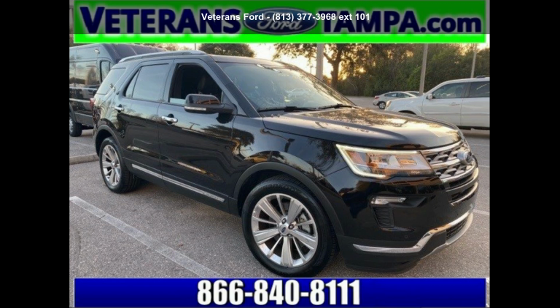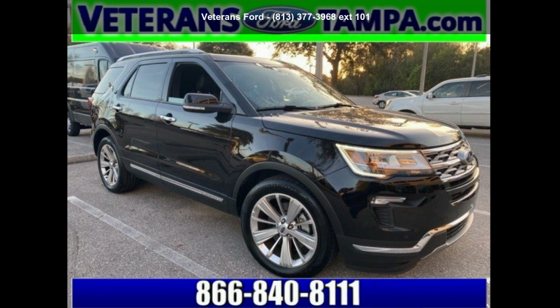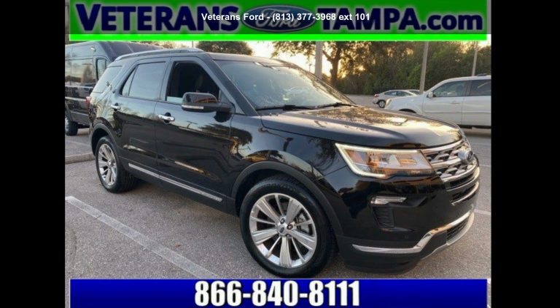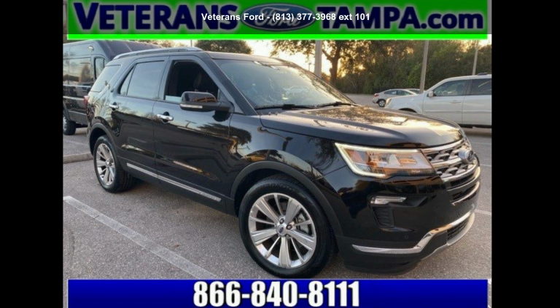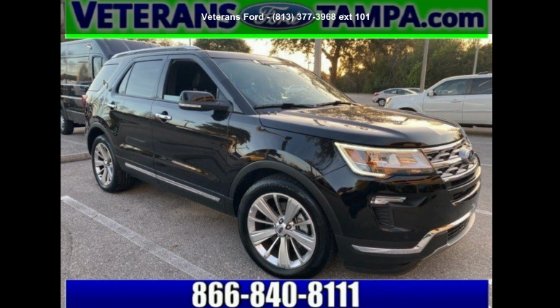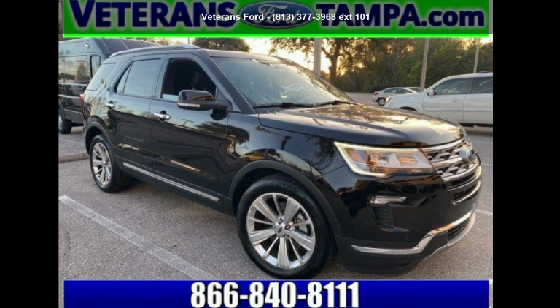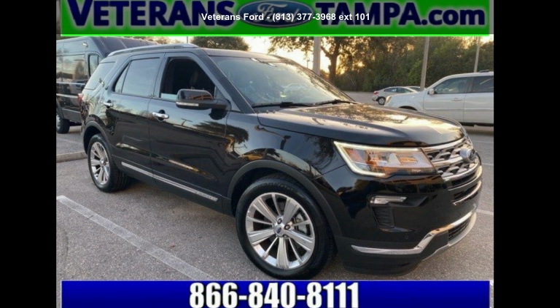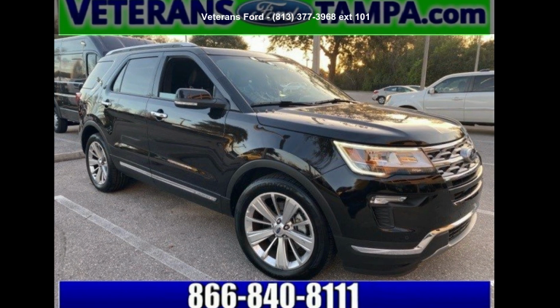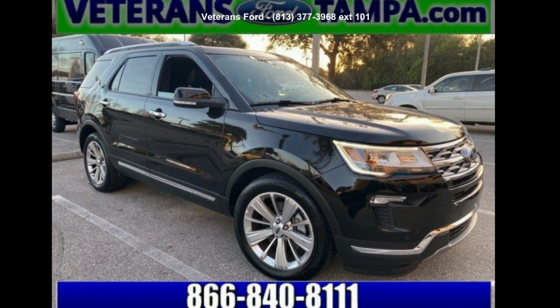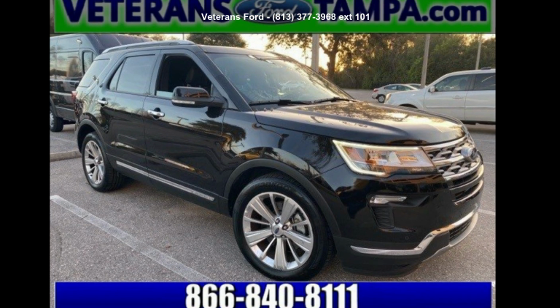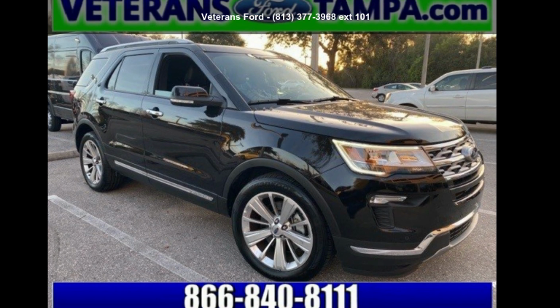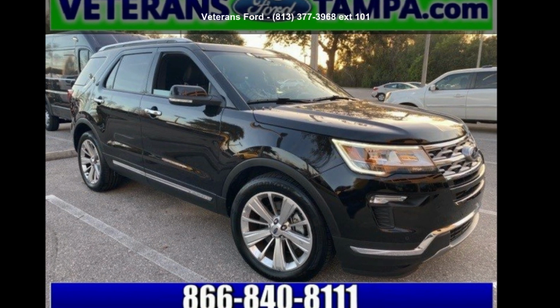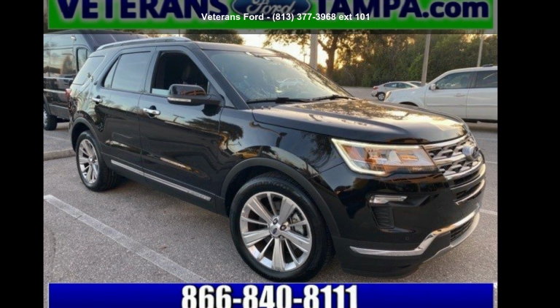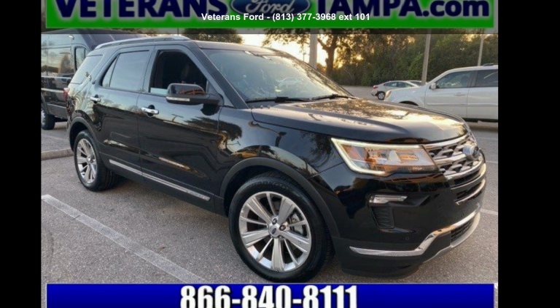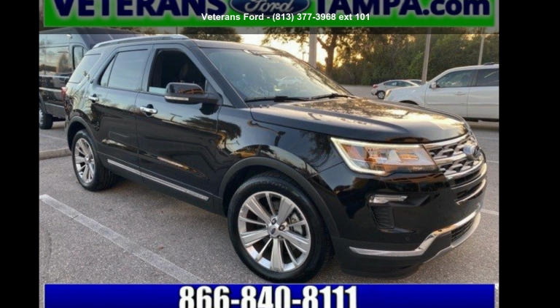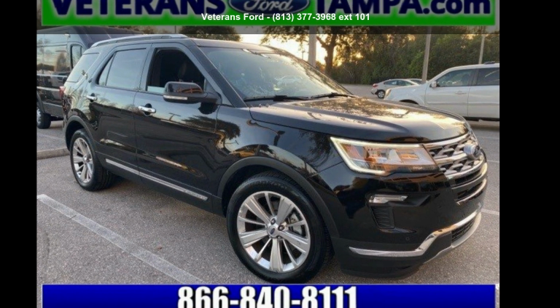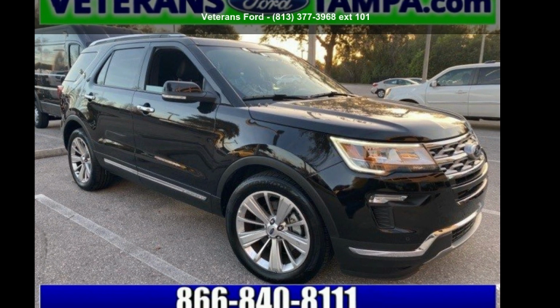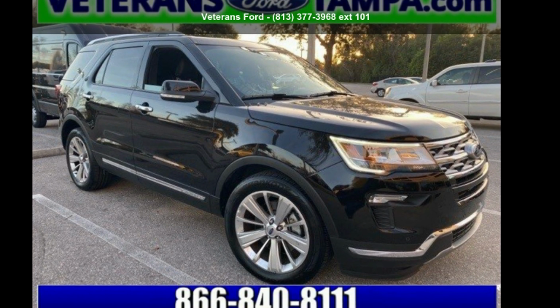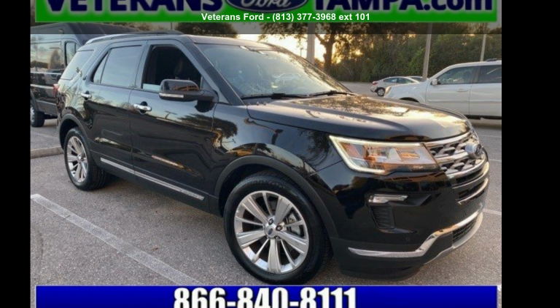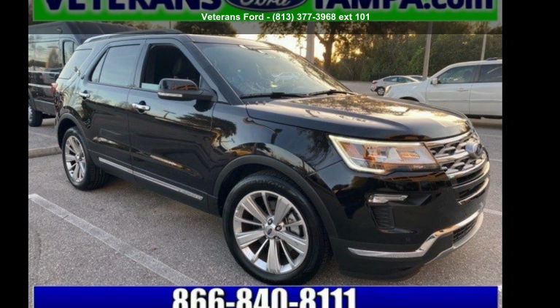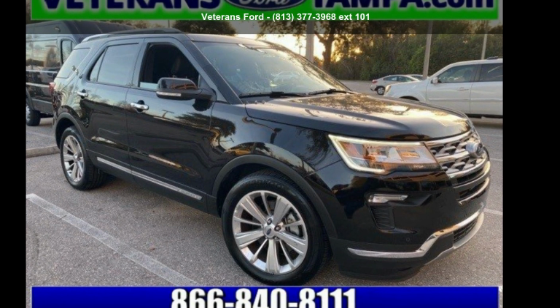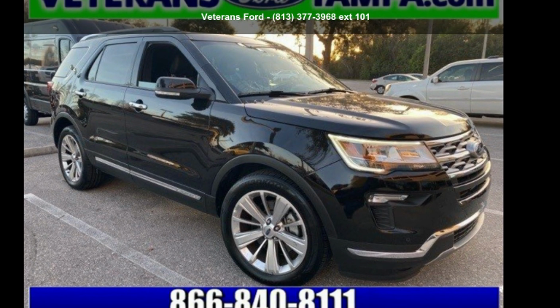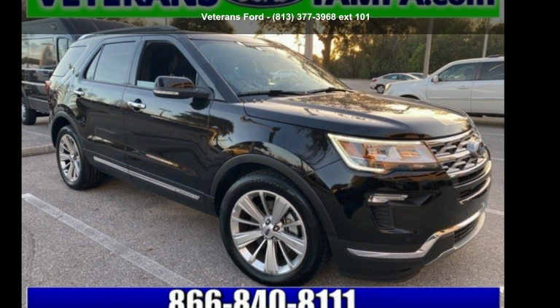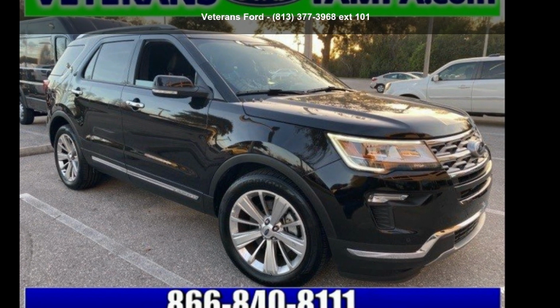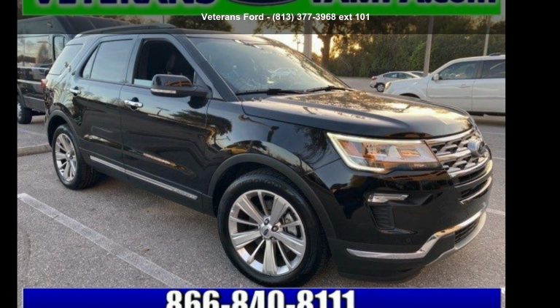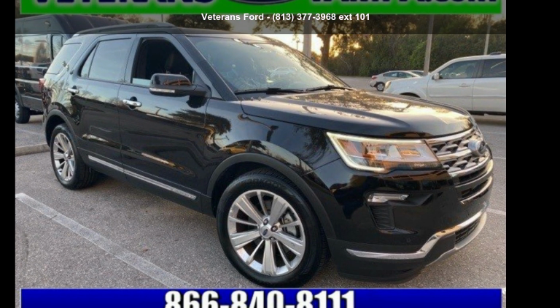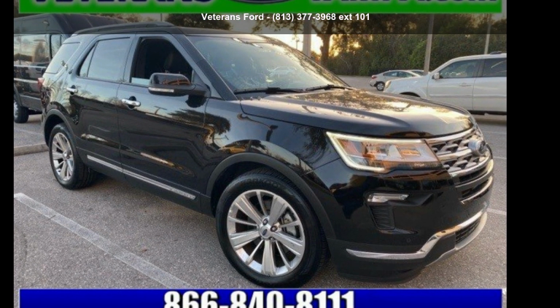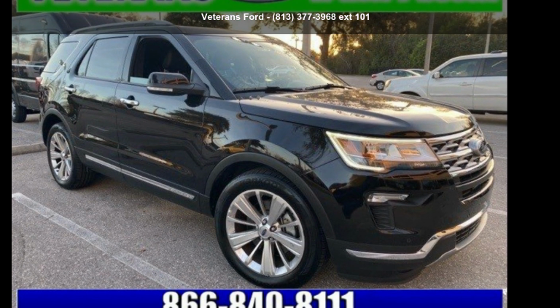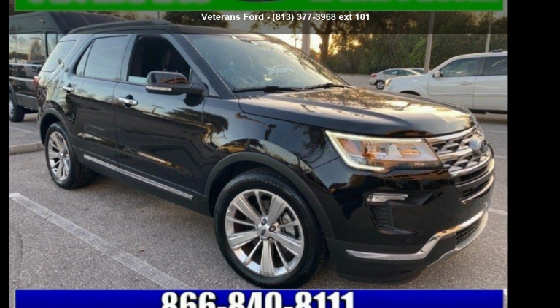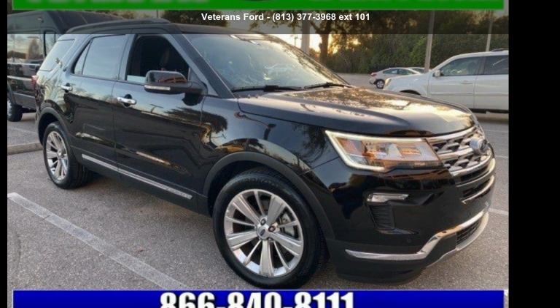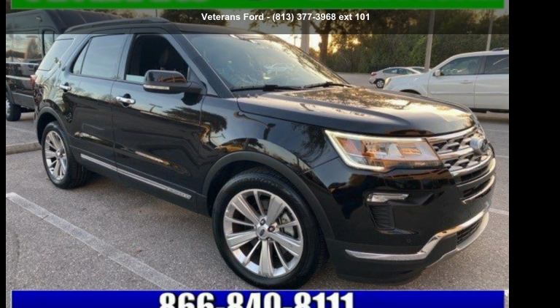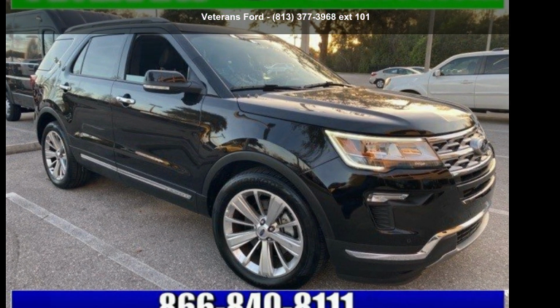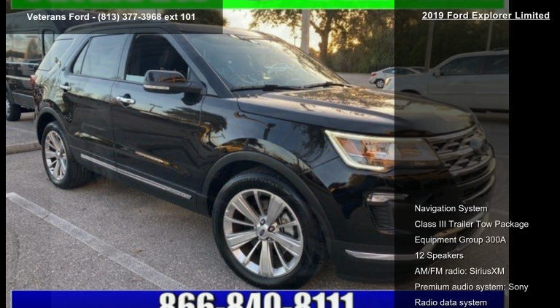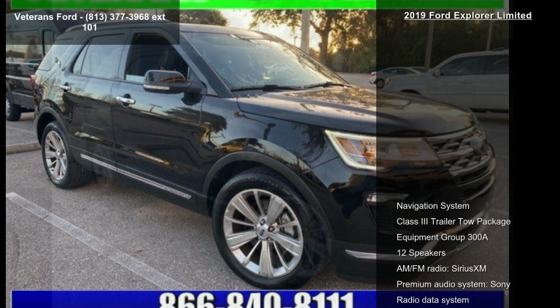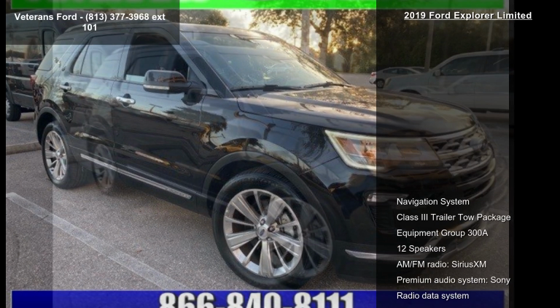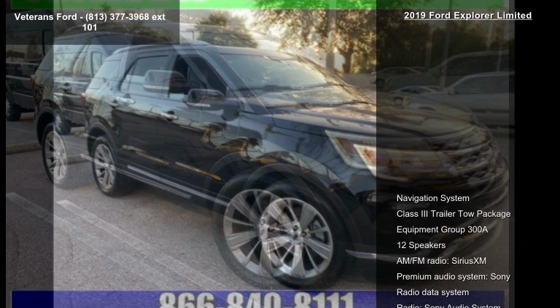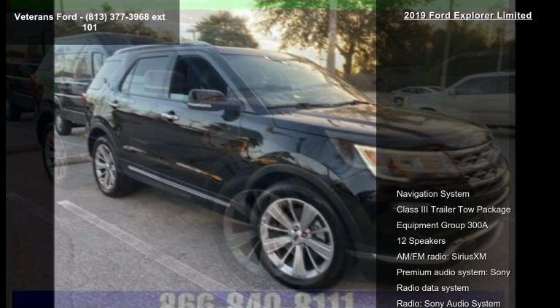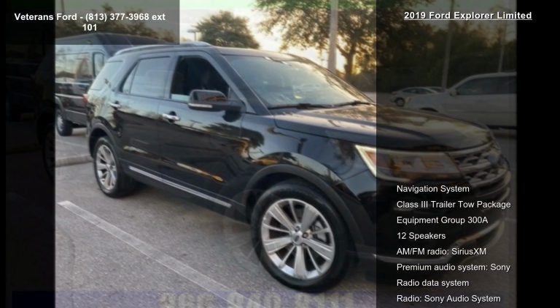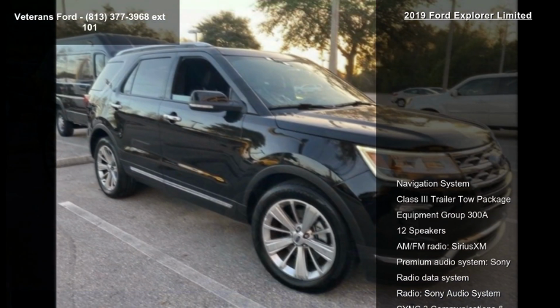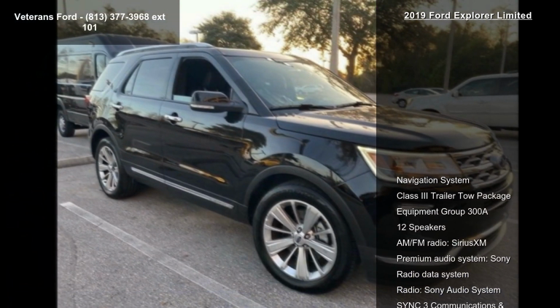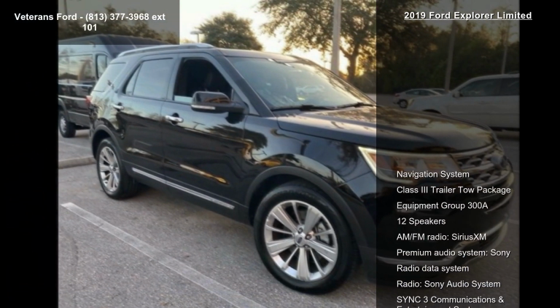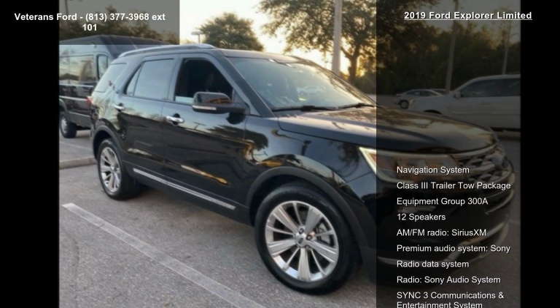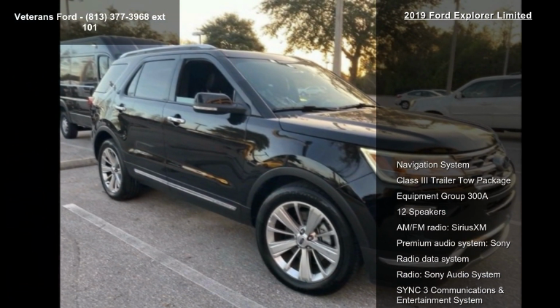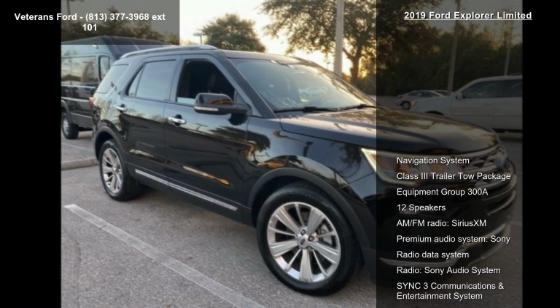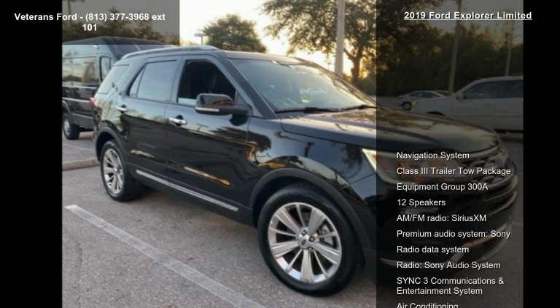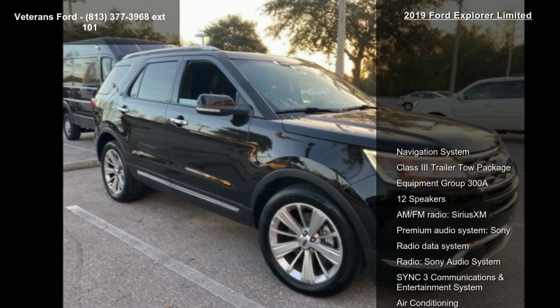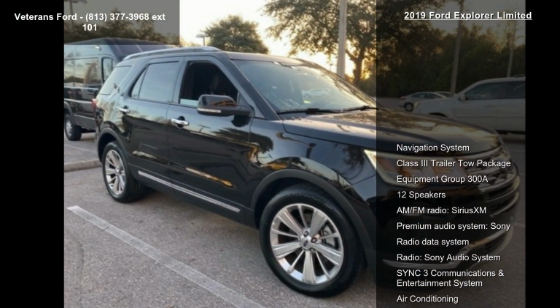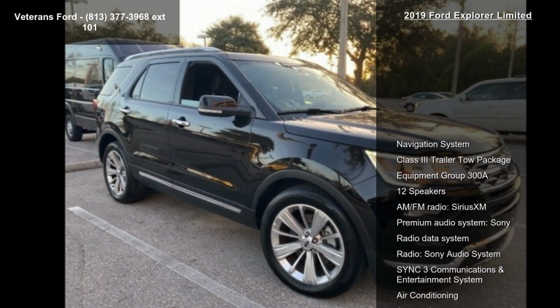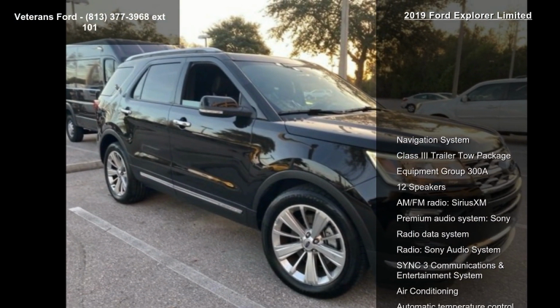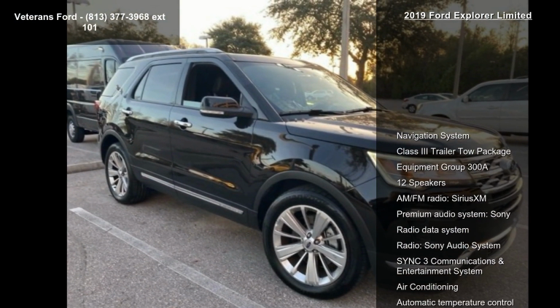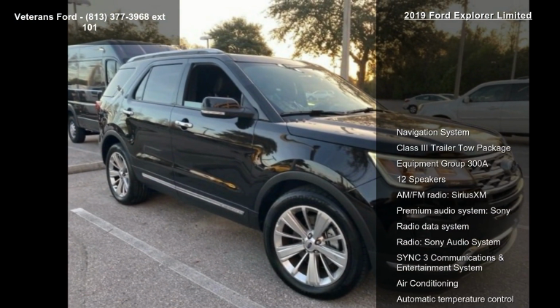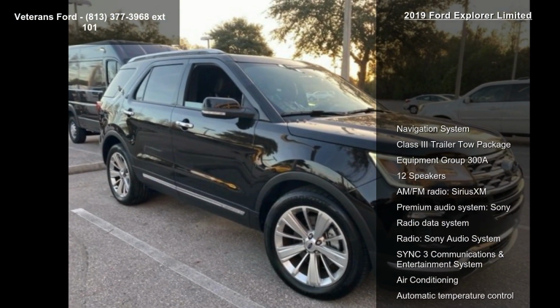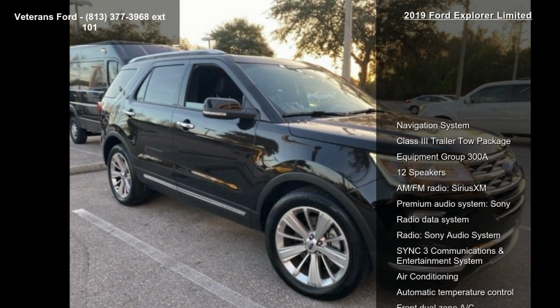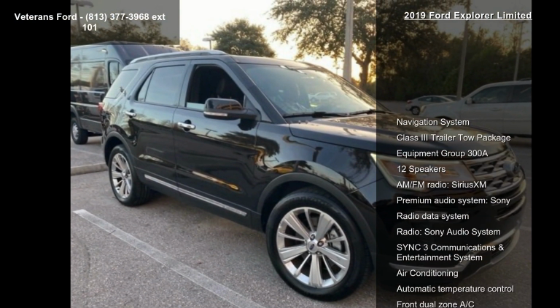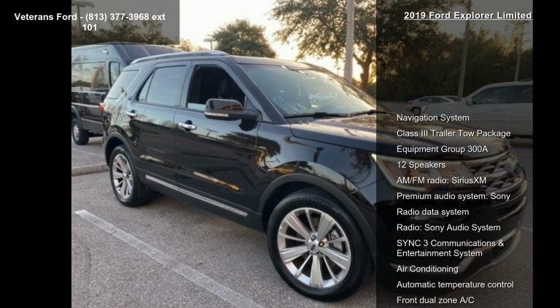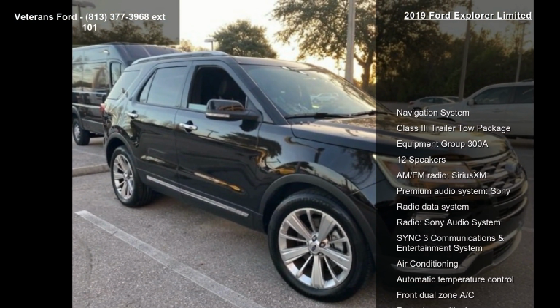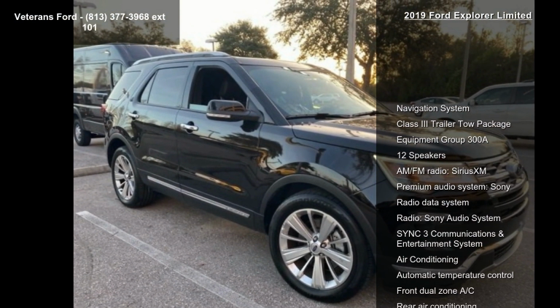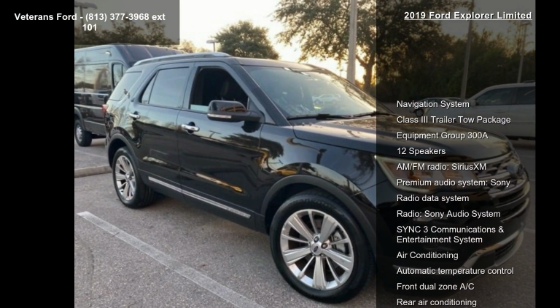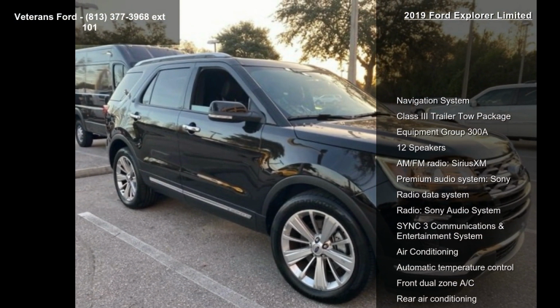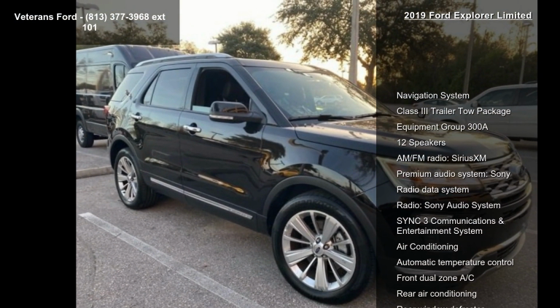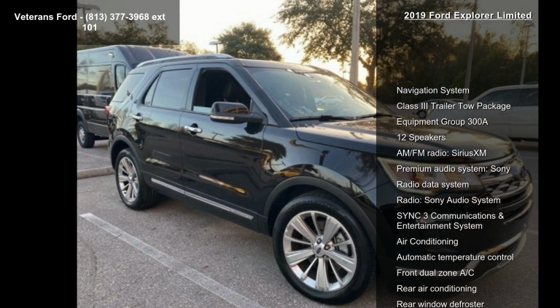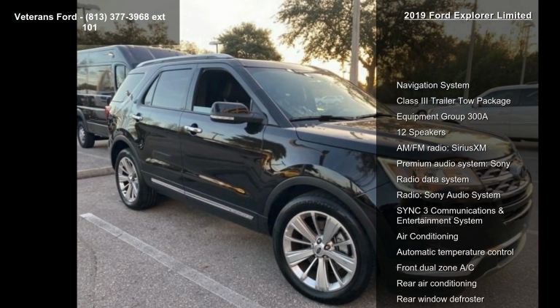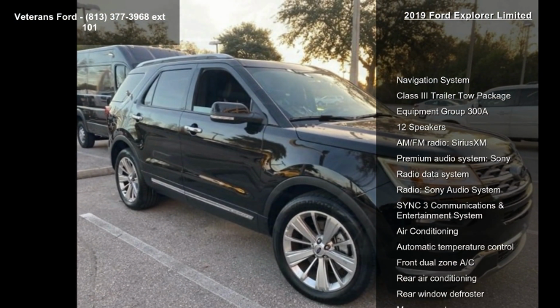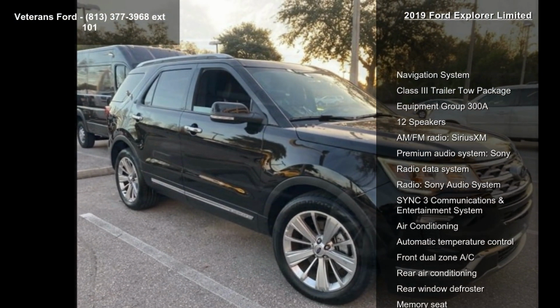Arrive in style with this Ford 2019 Explorer Limited. If you are looking for an automobile with great features, look no further.